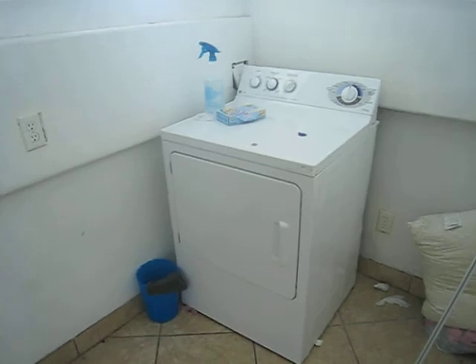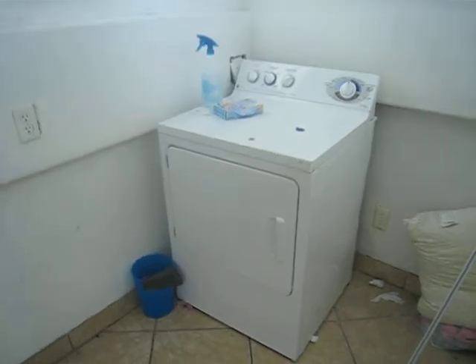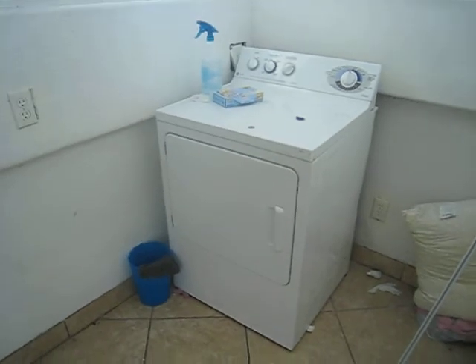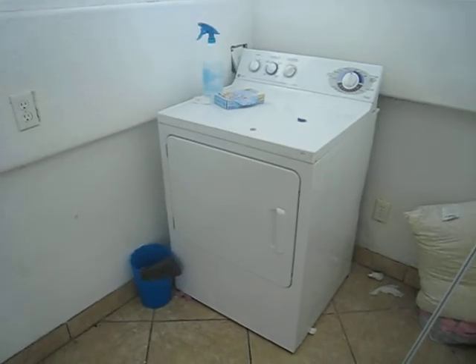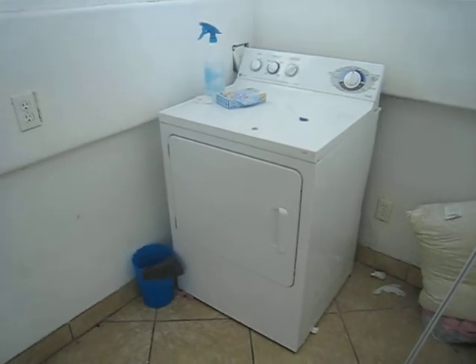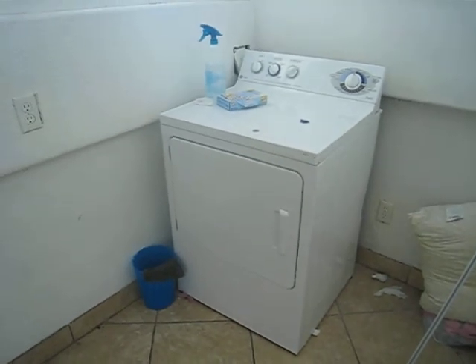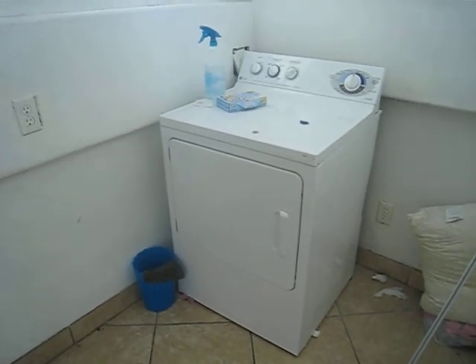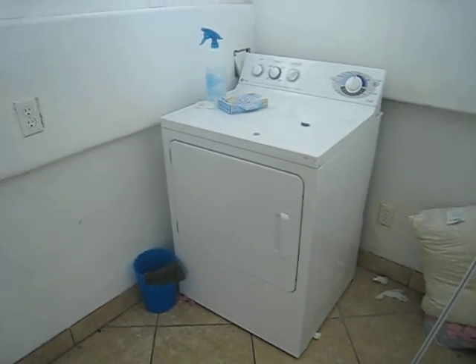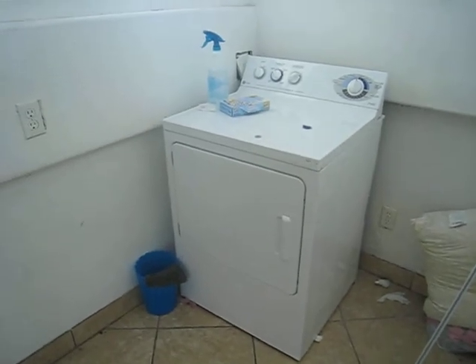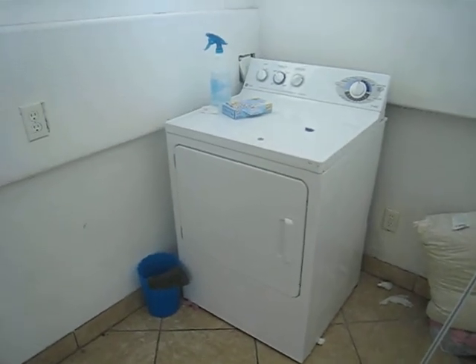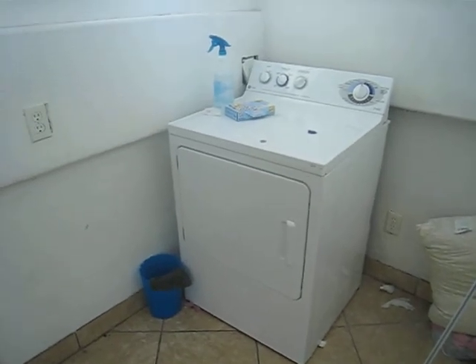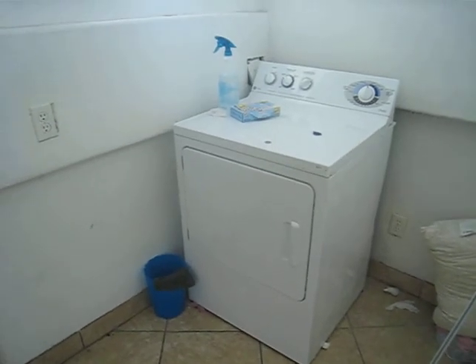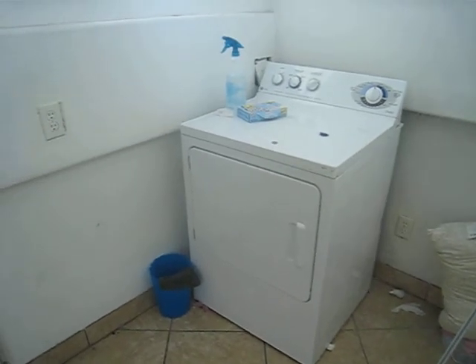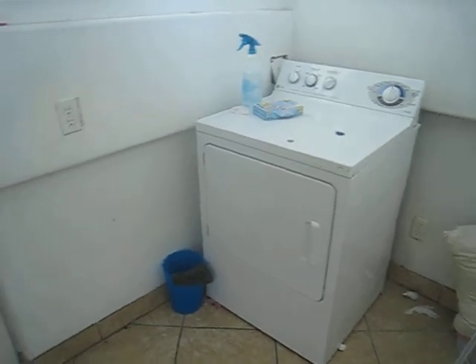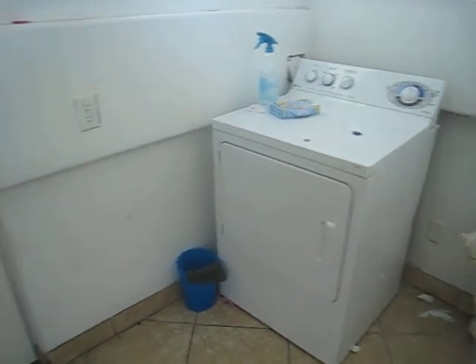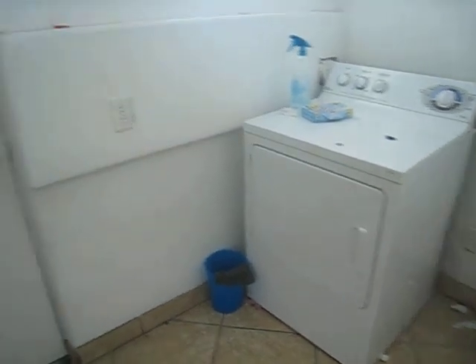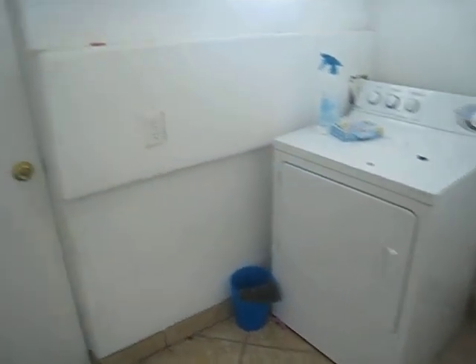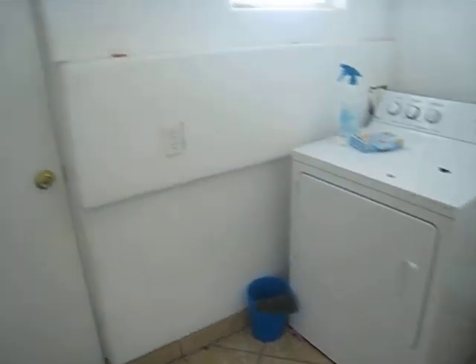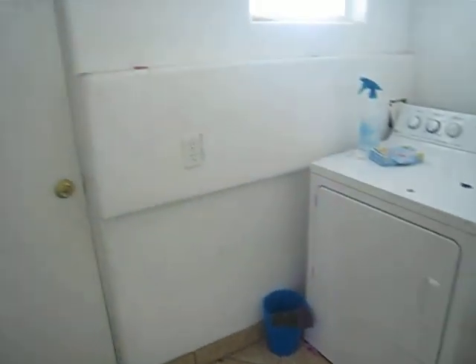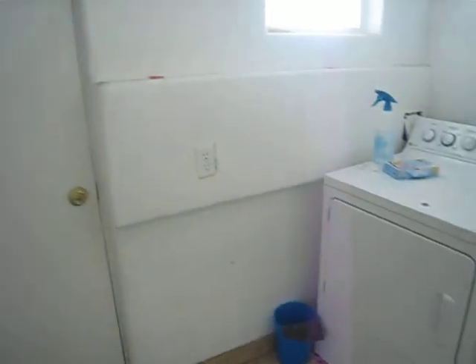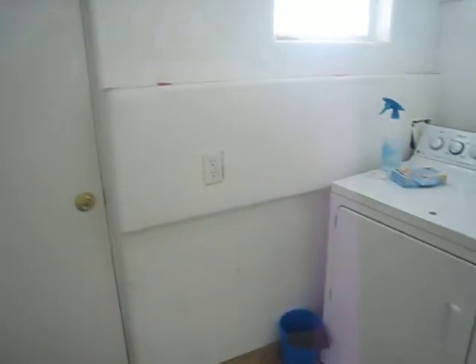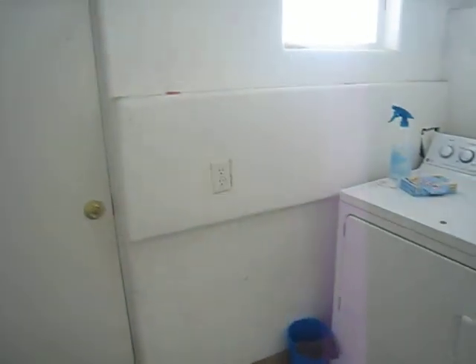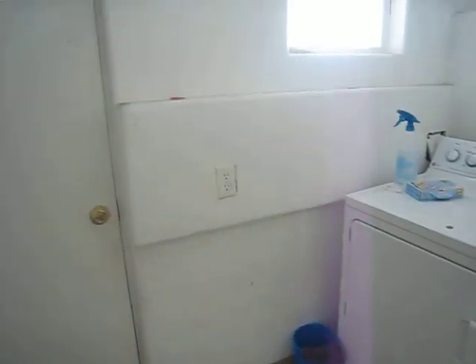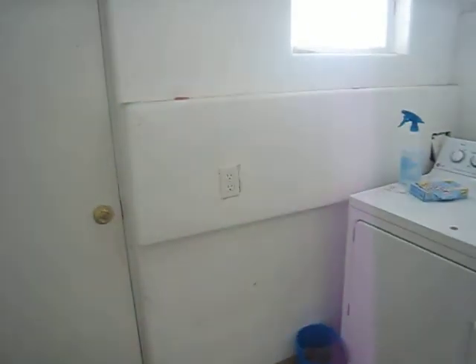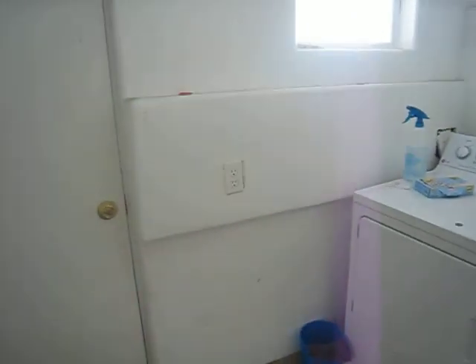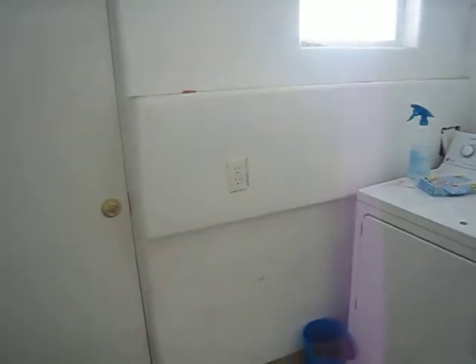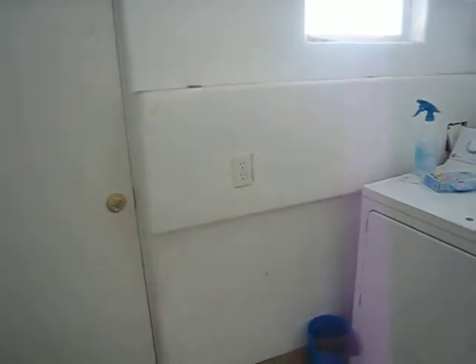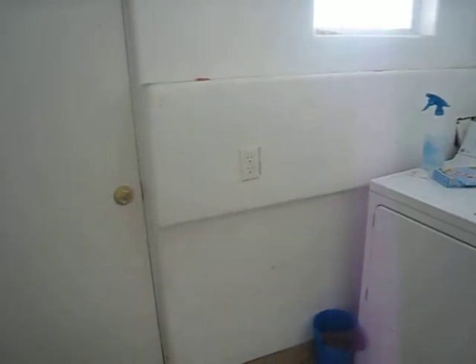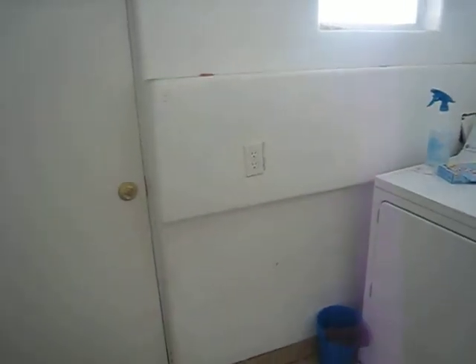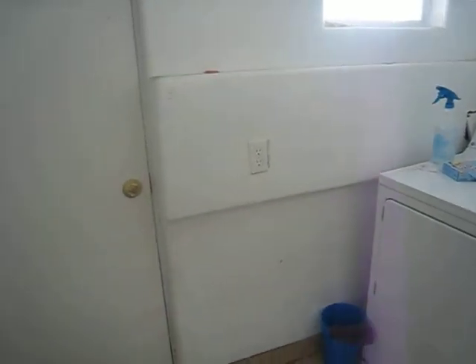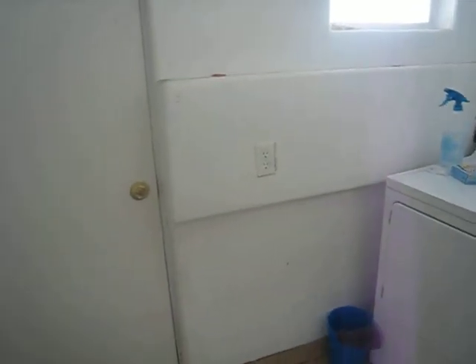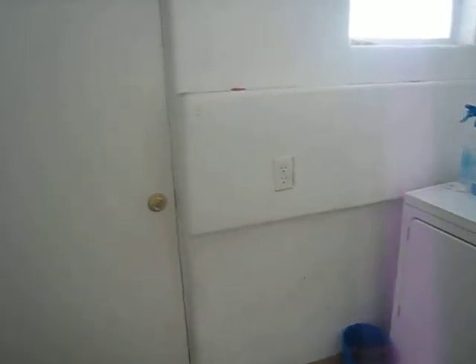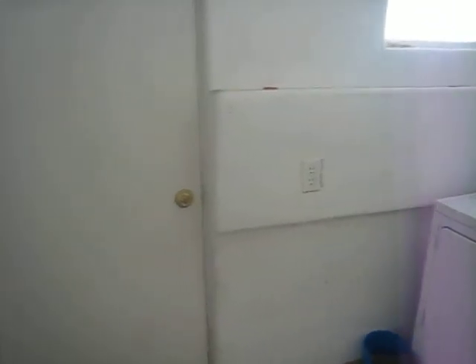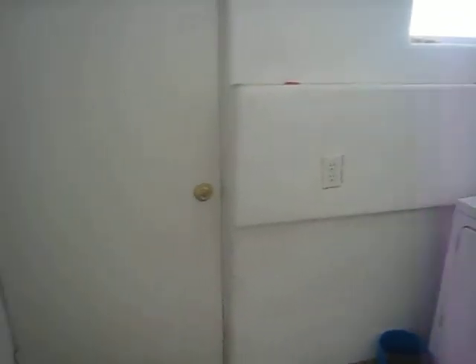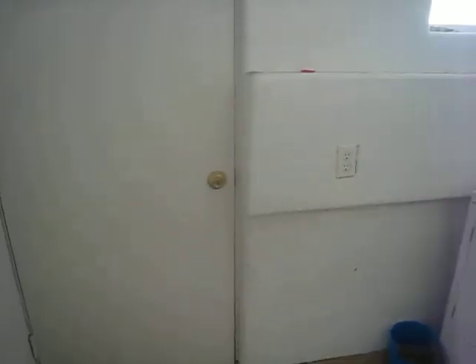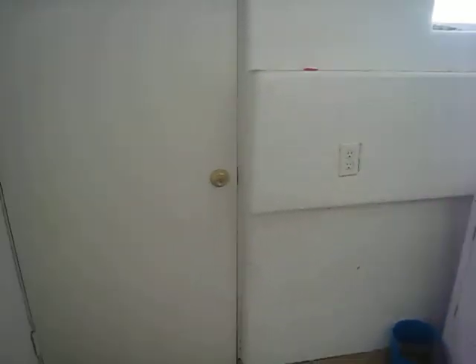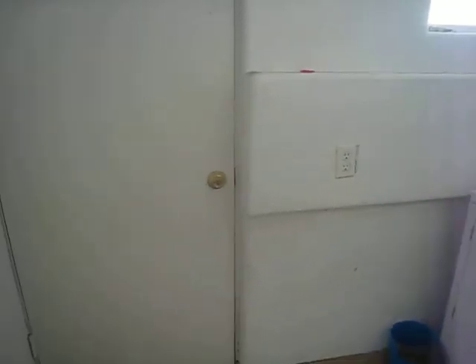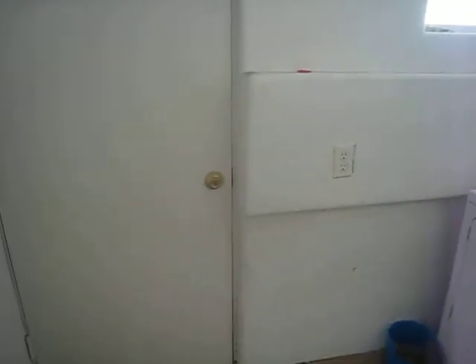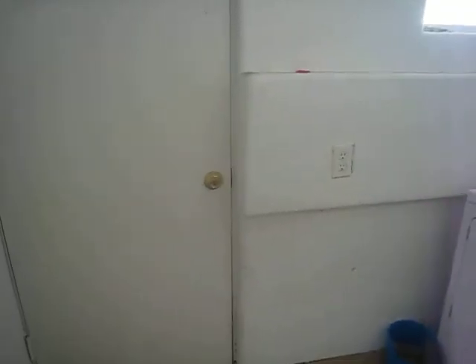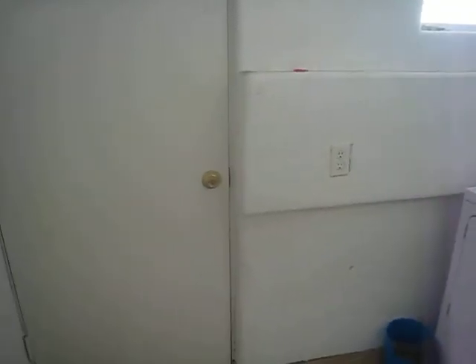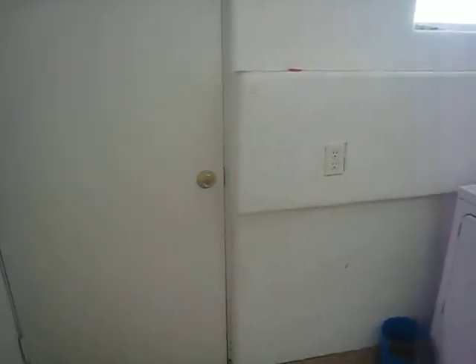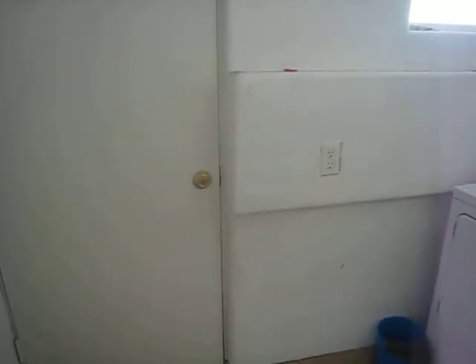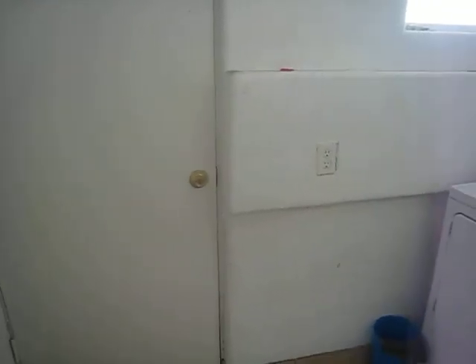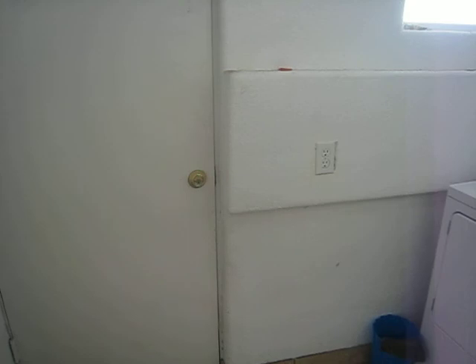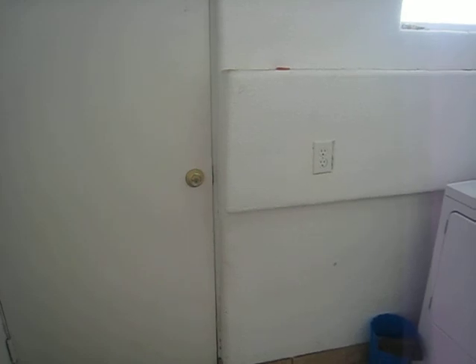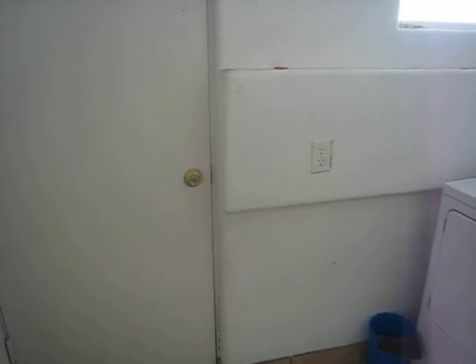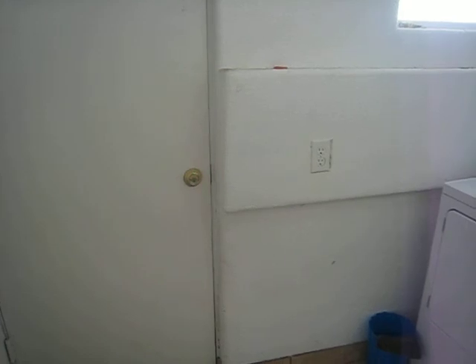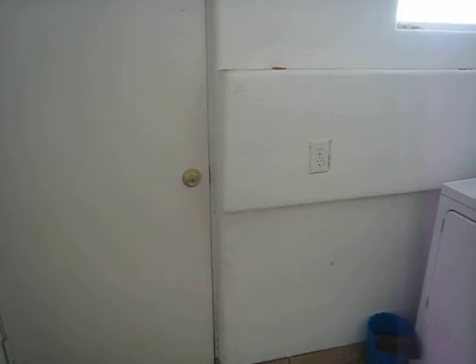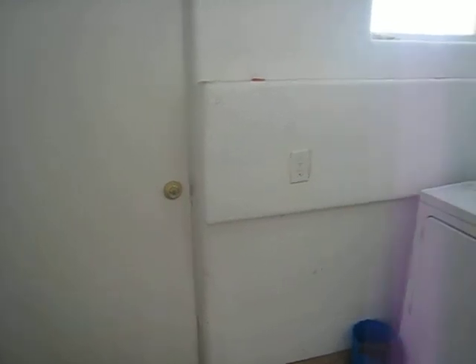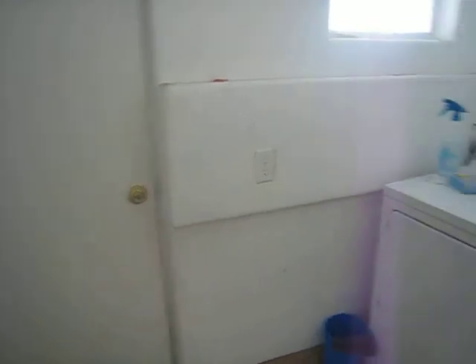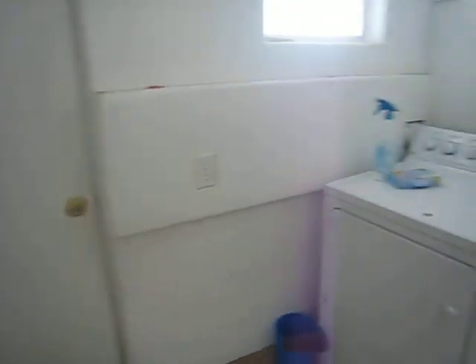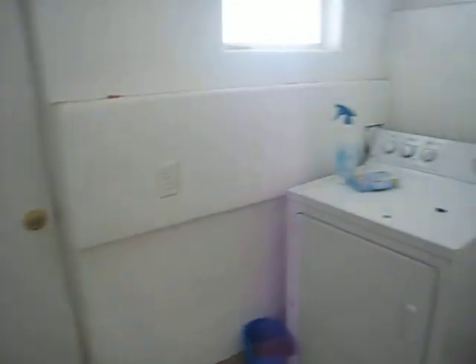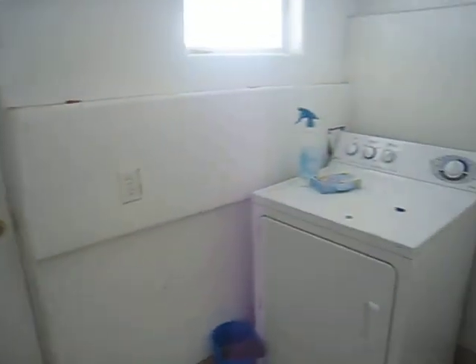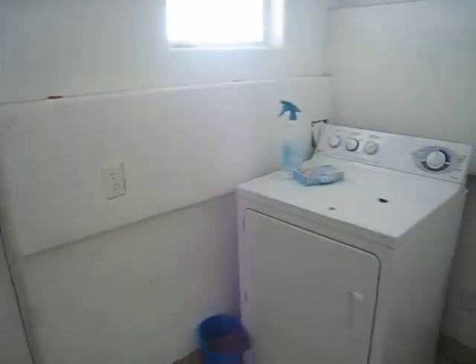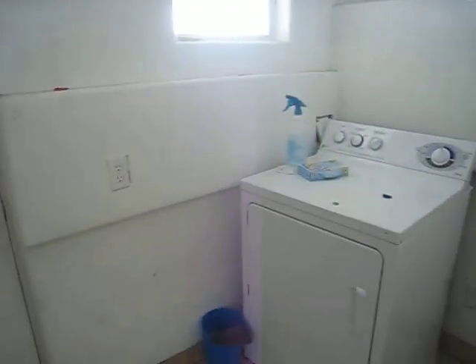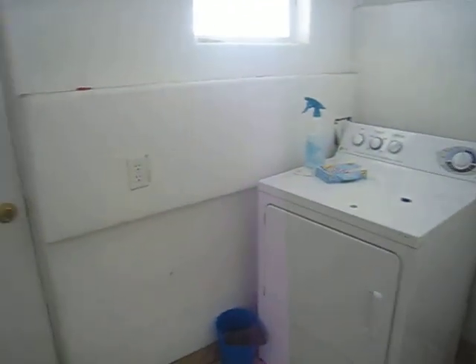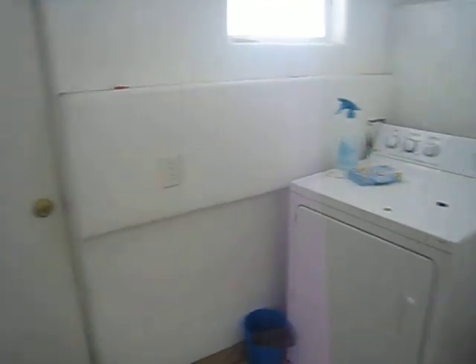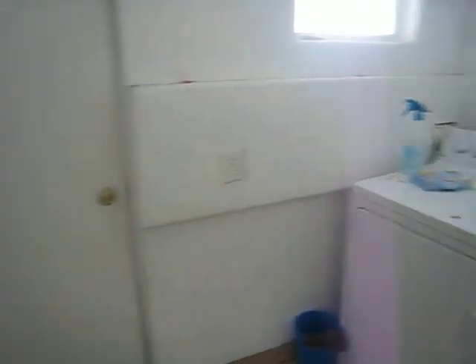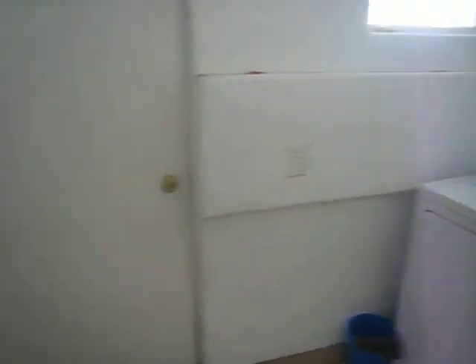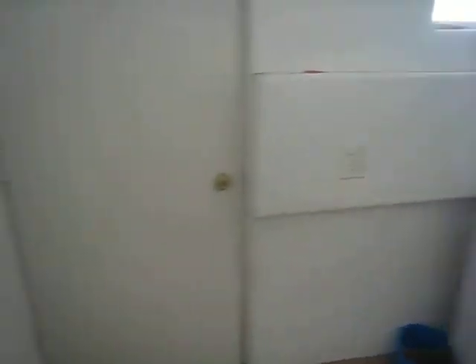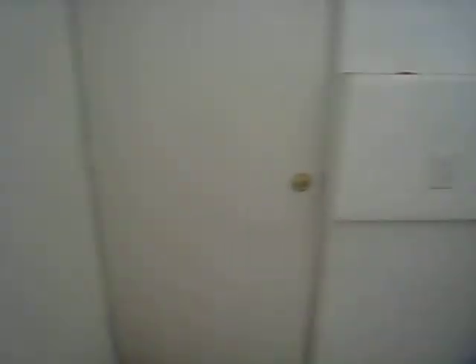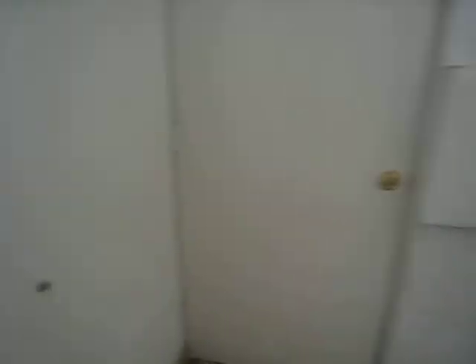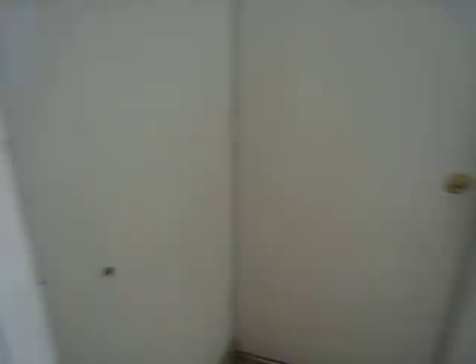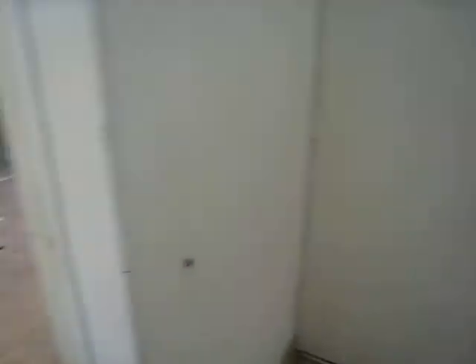The washing machine is in there and the dryer is in the garage. Actually, that's the dryer — the washing machine is in the garage.